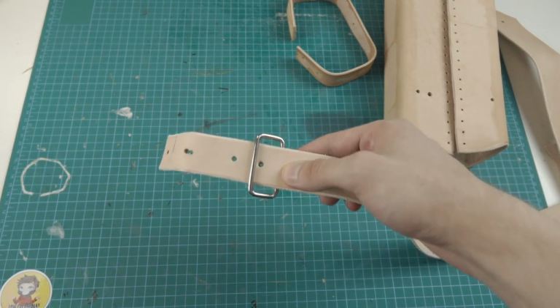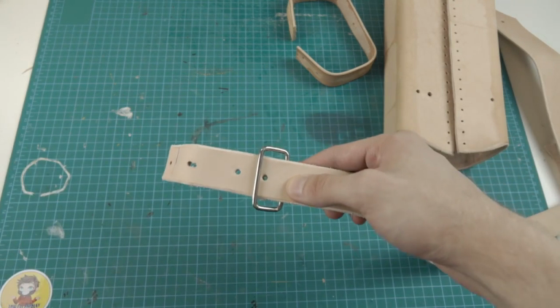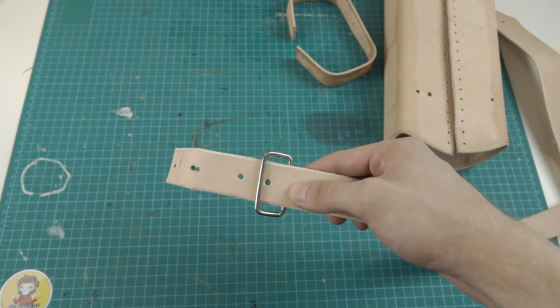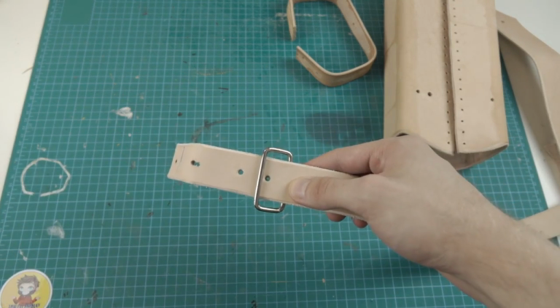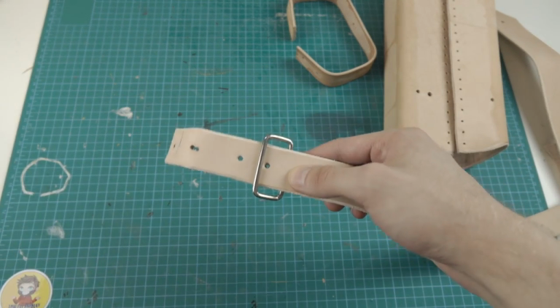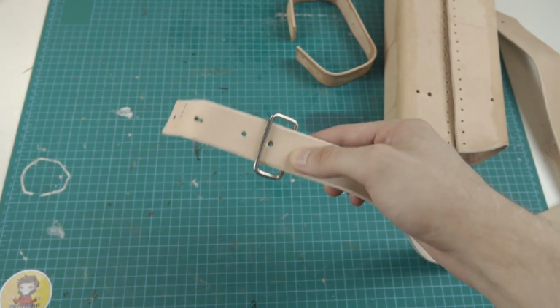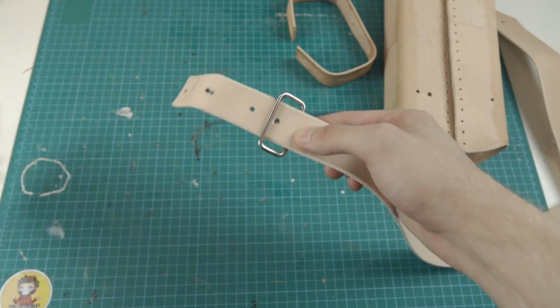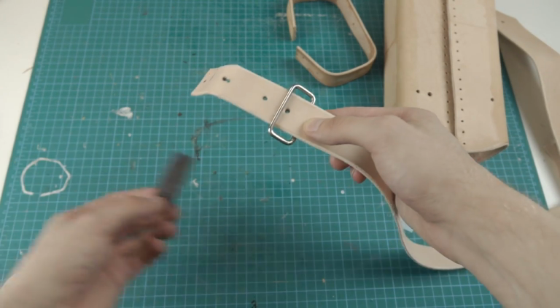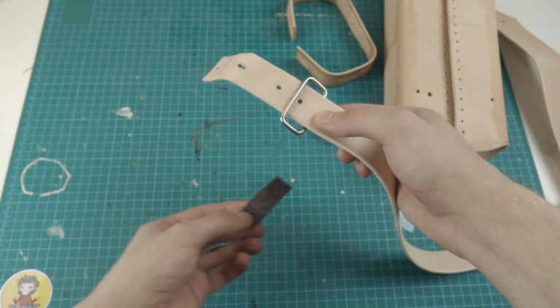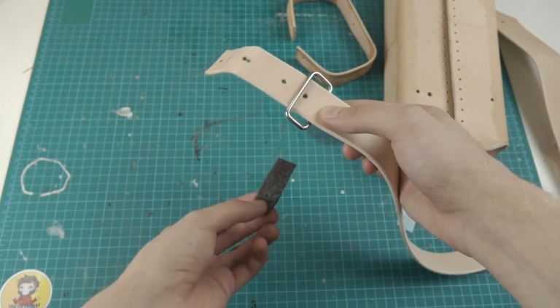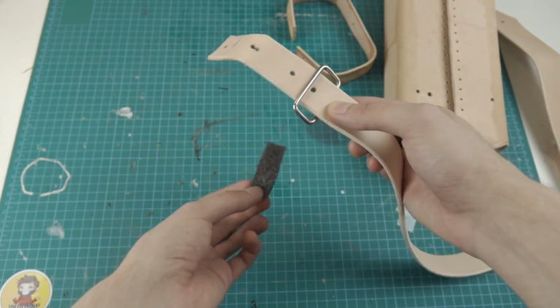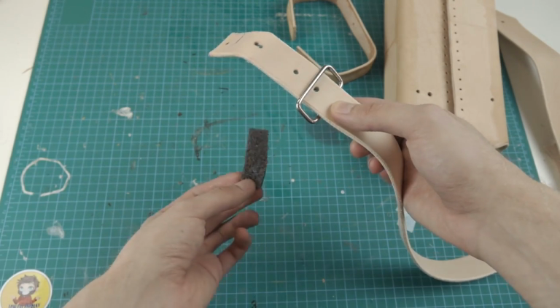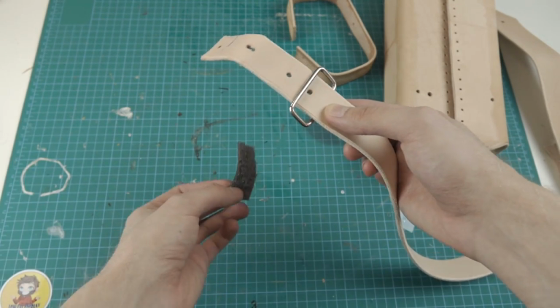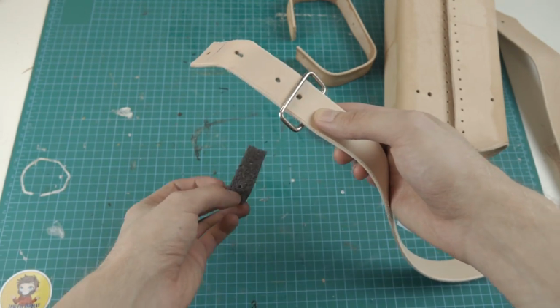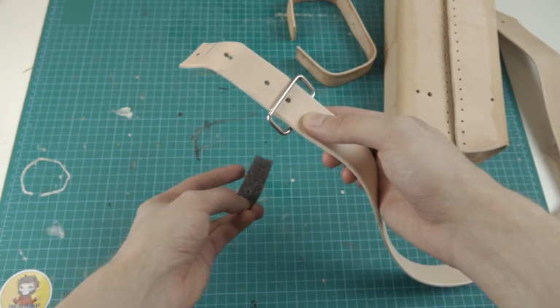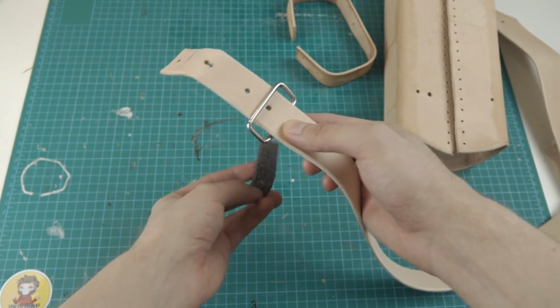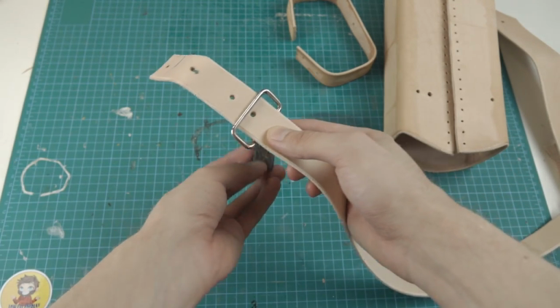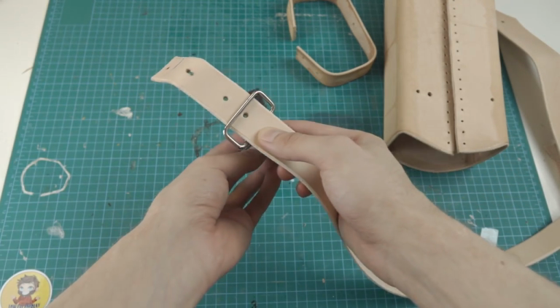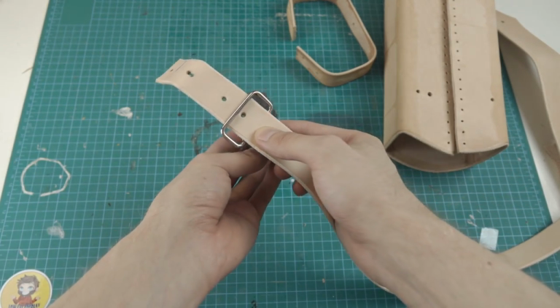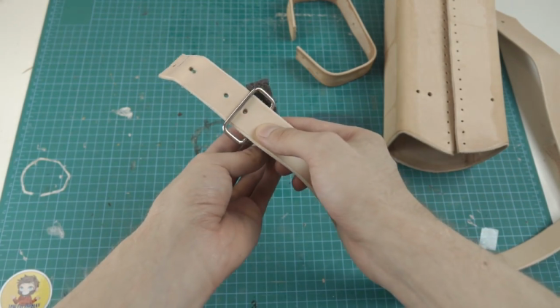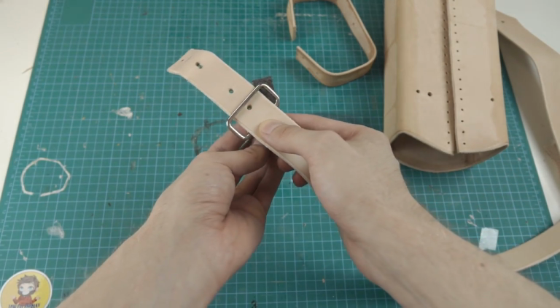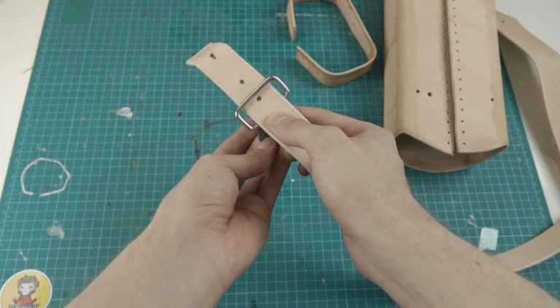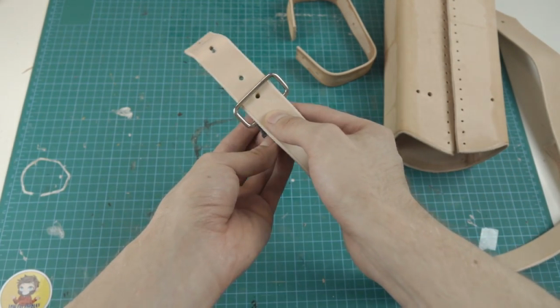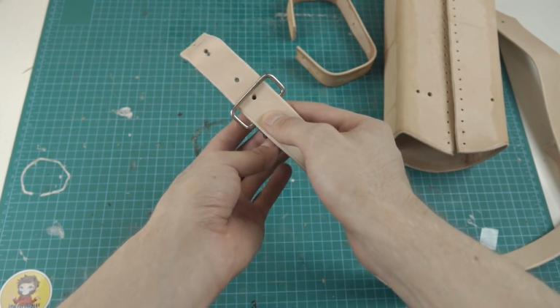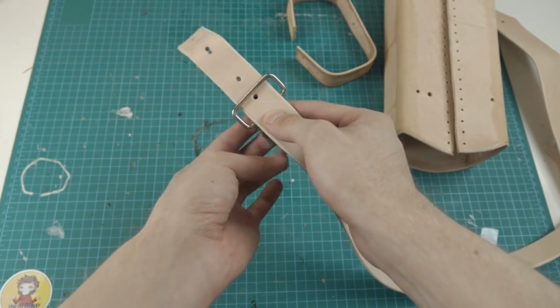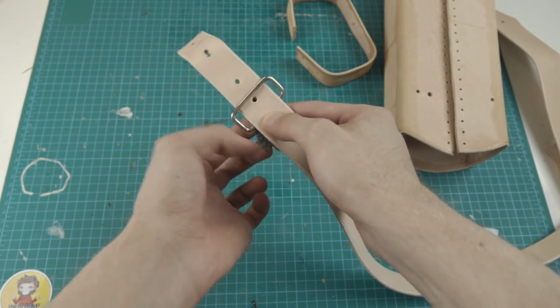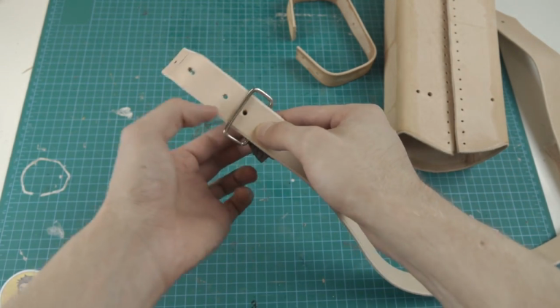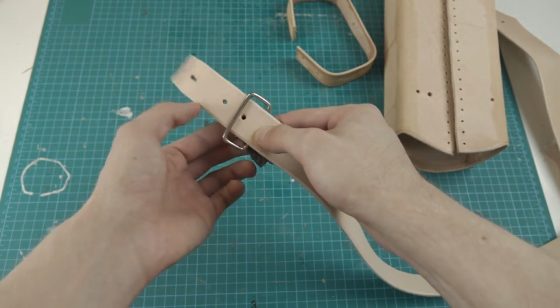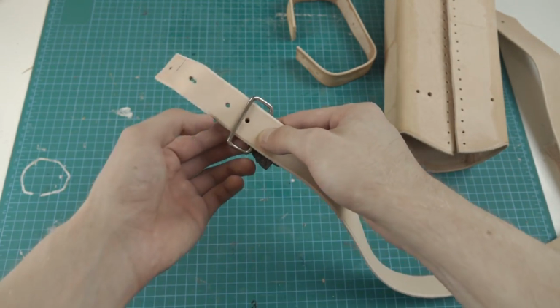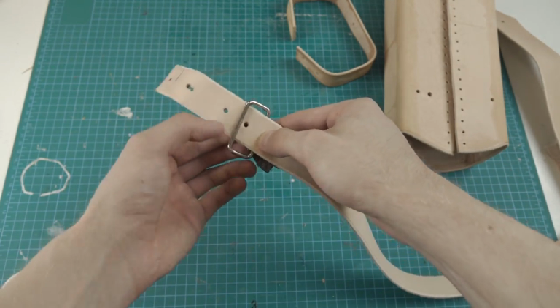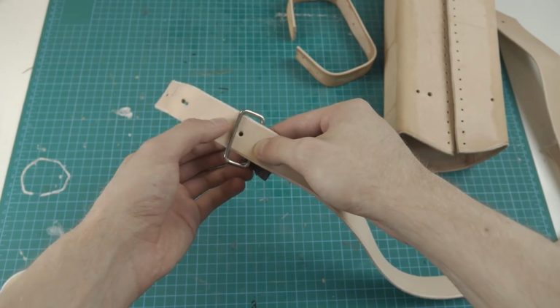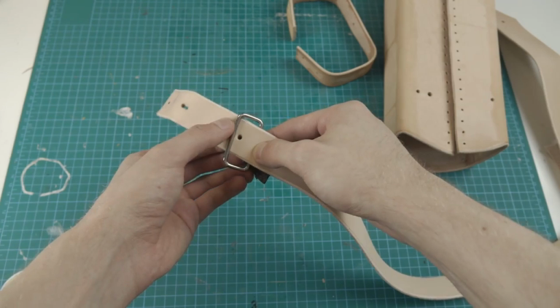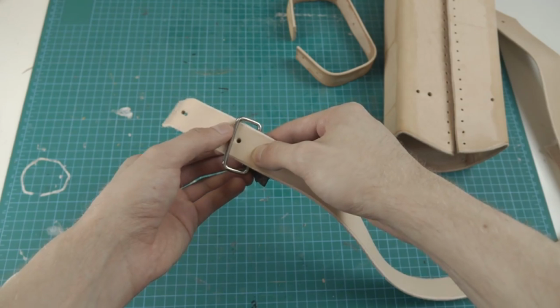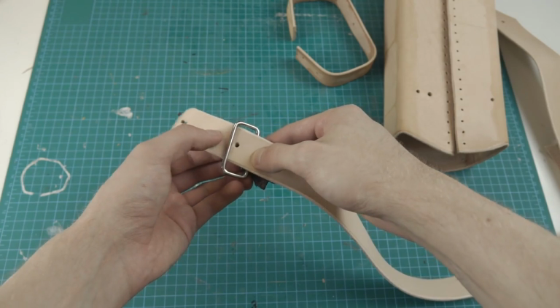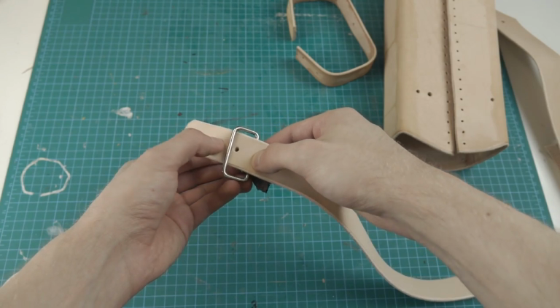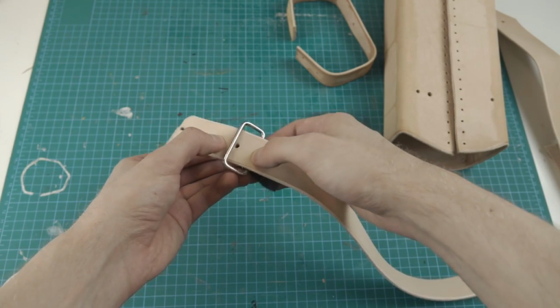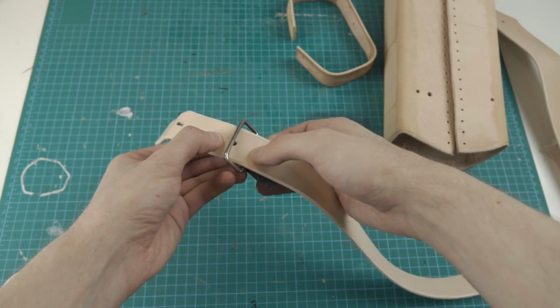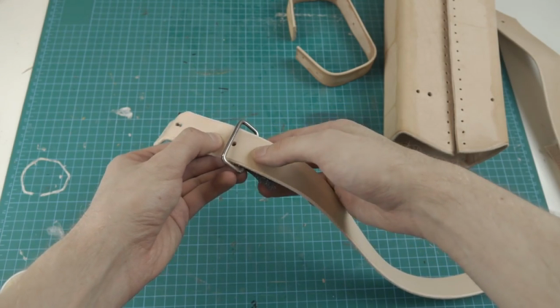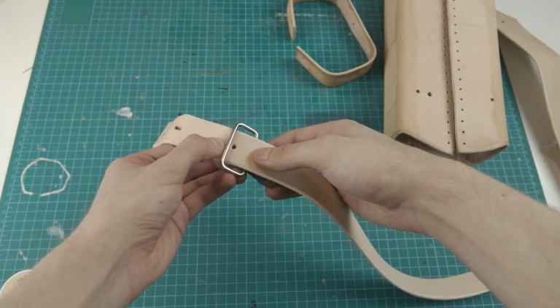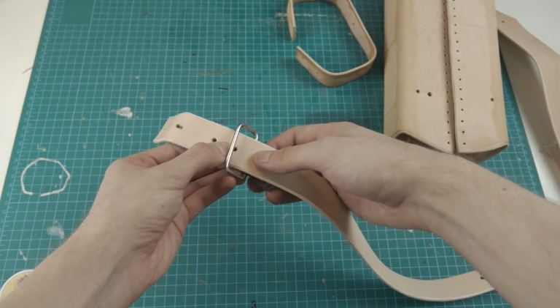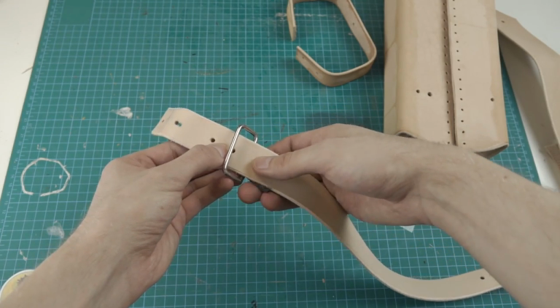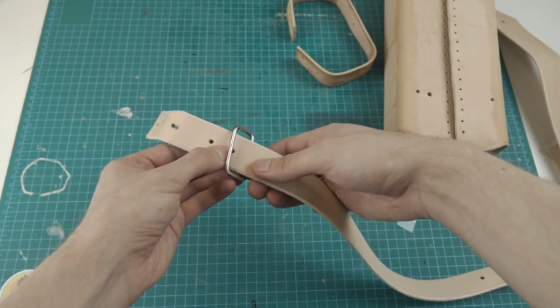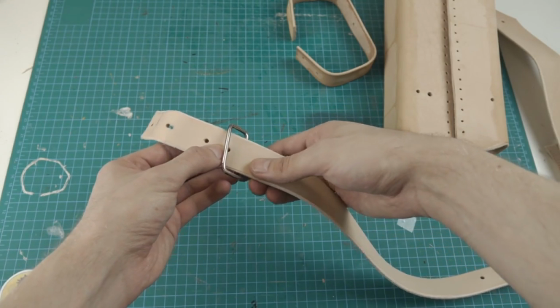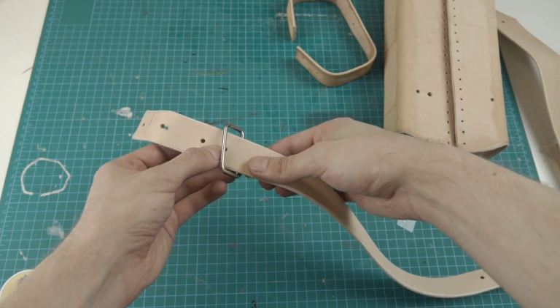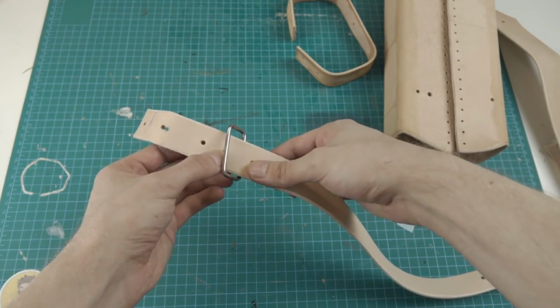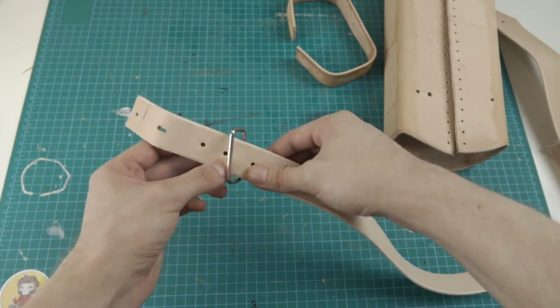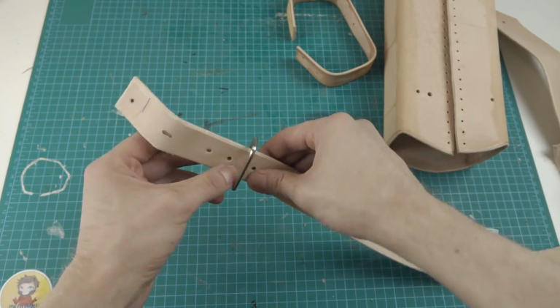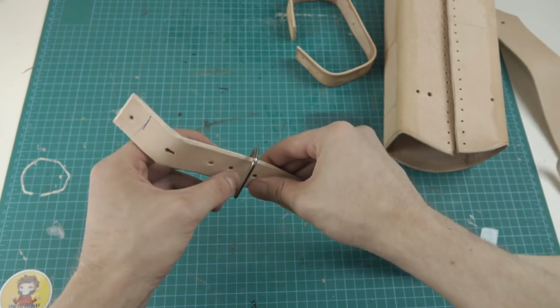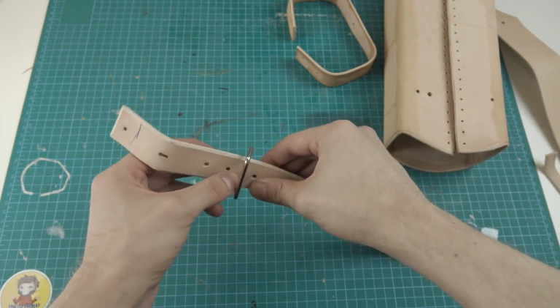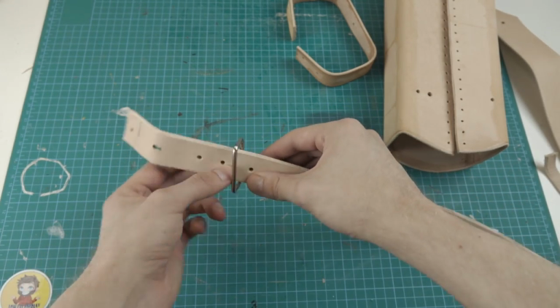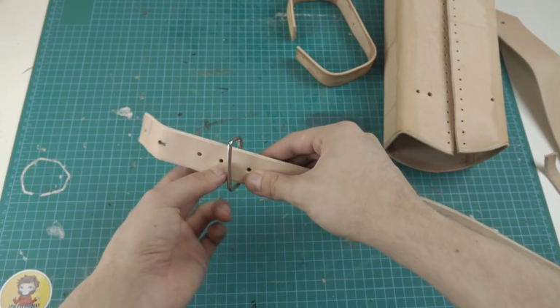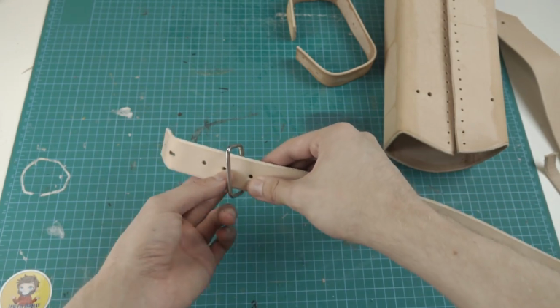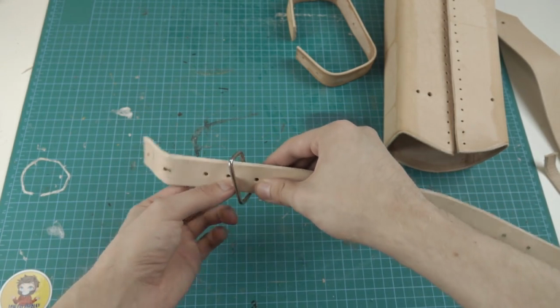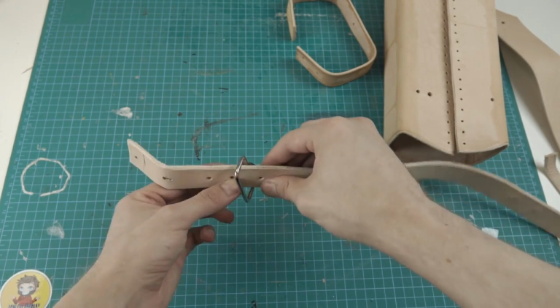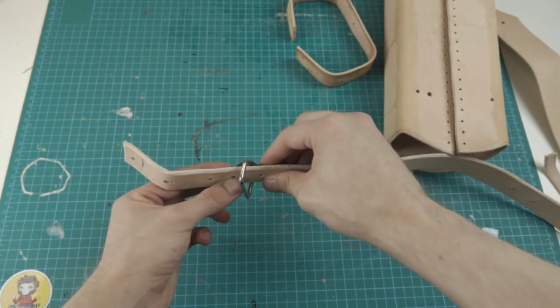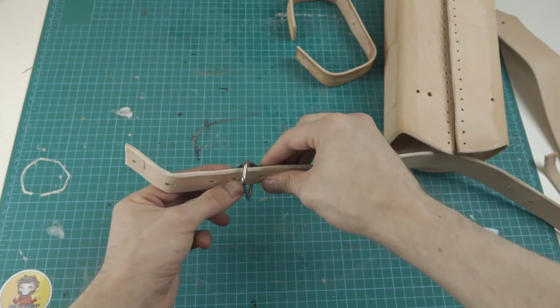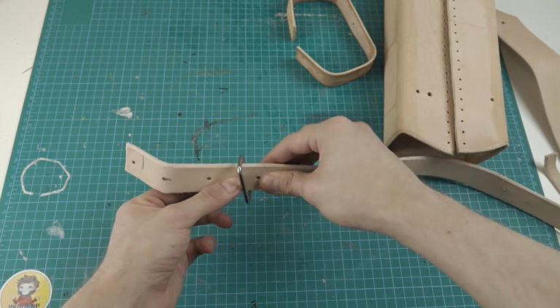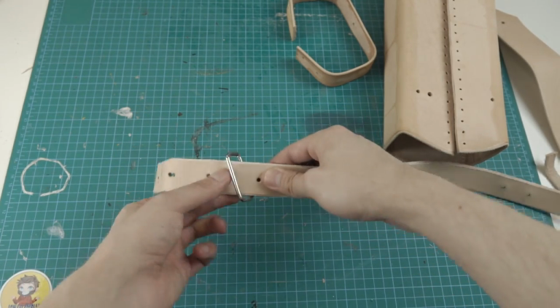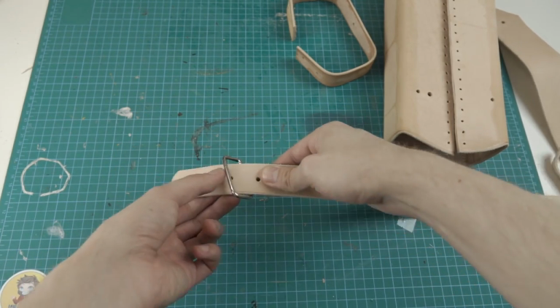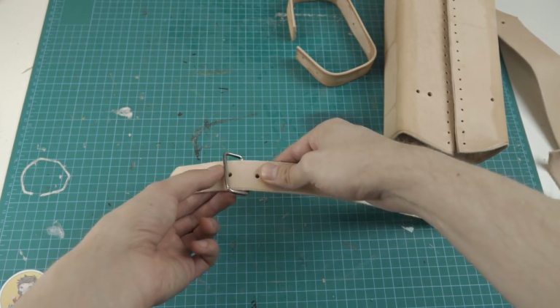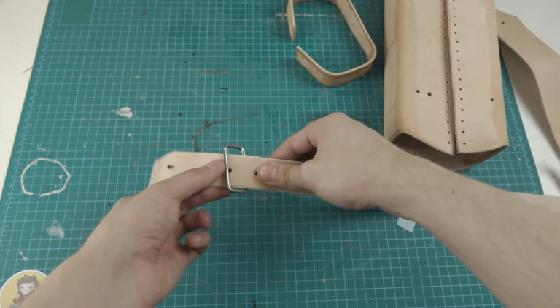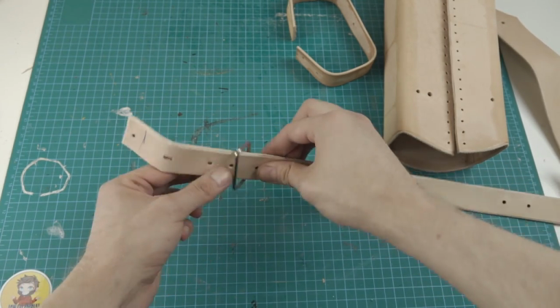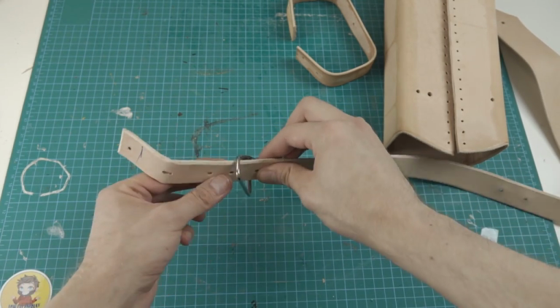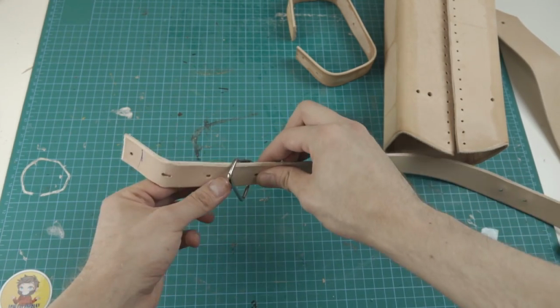I have also made some smaller strips from a different, softer leather to hold the D-ring on the belt and the prop at the bottom and top.